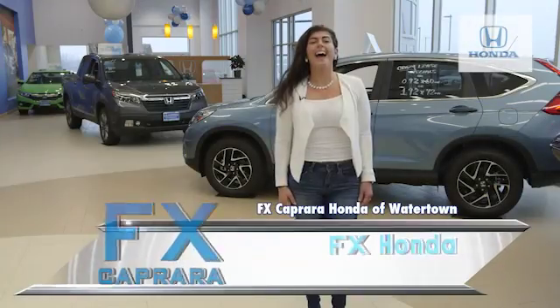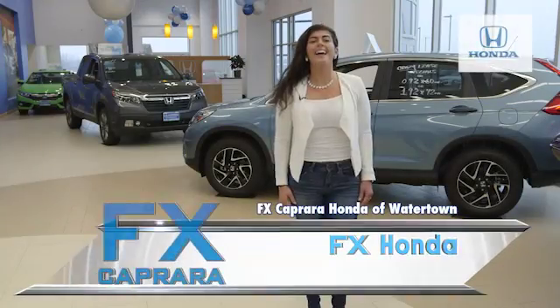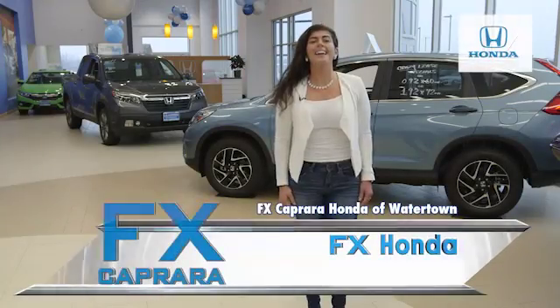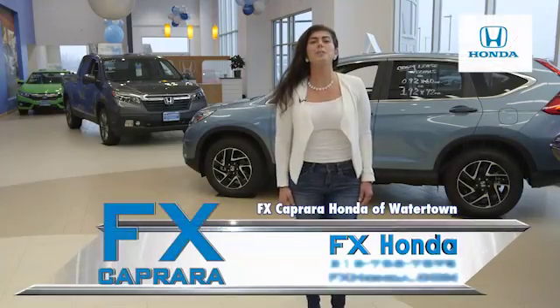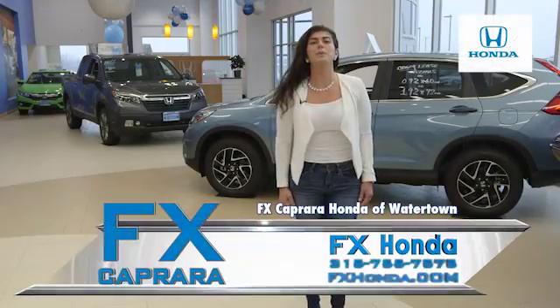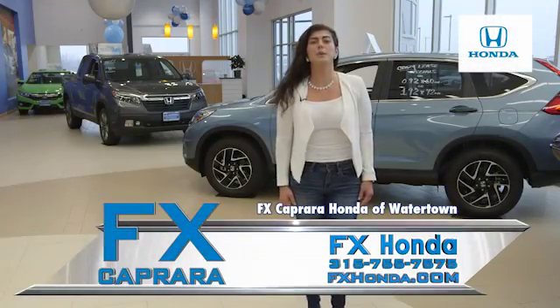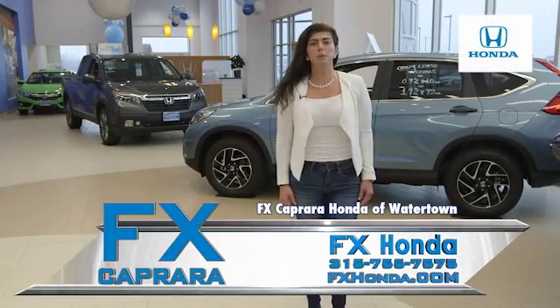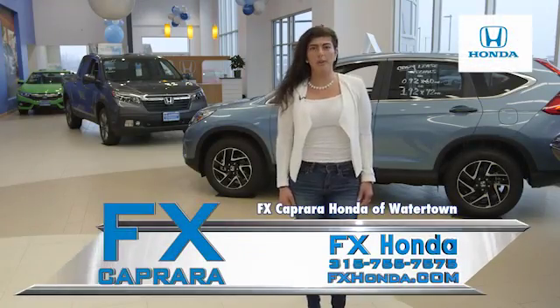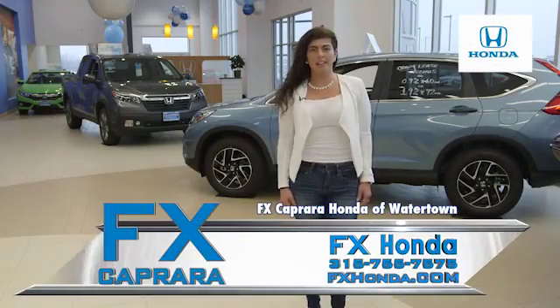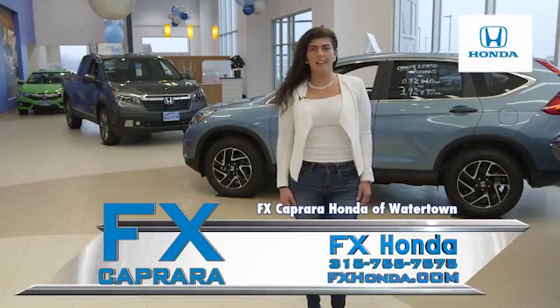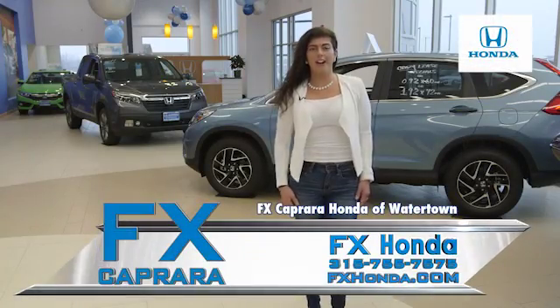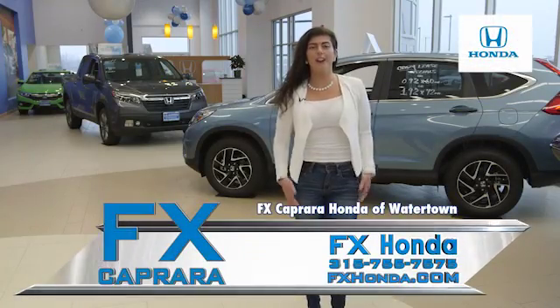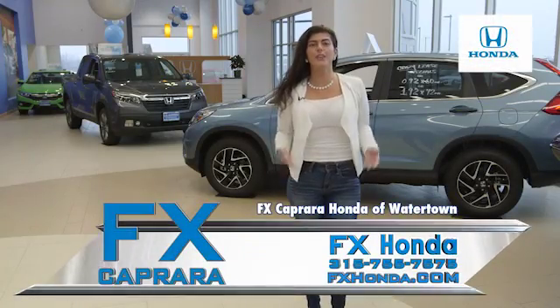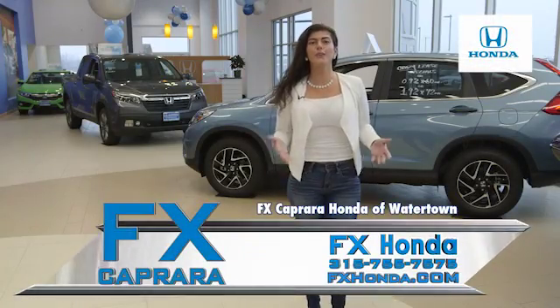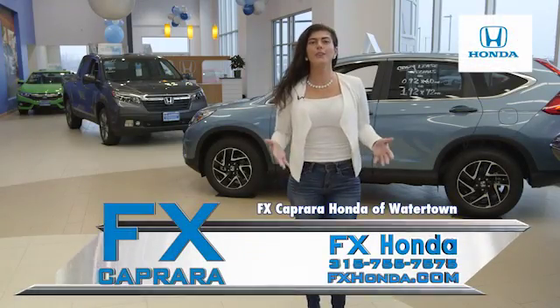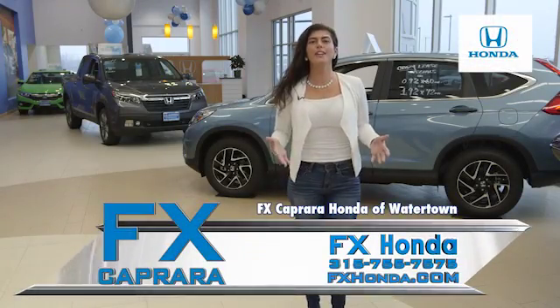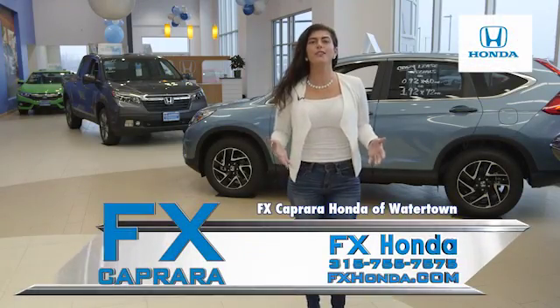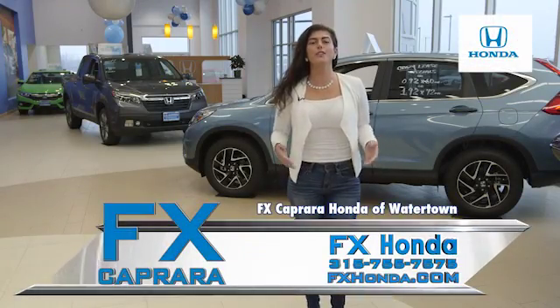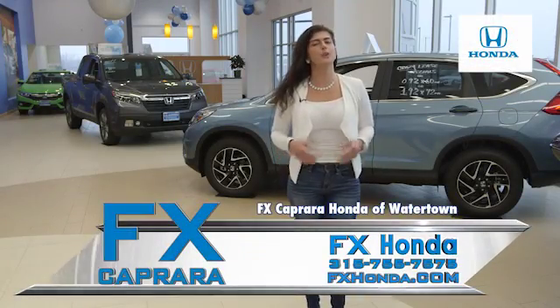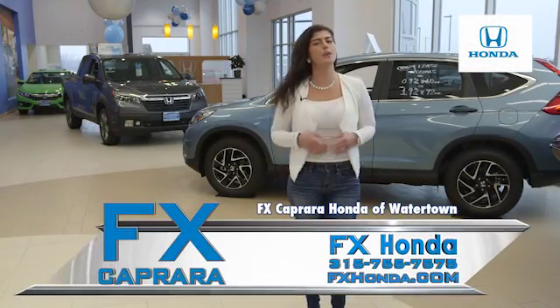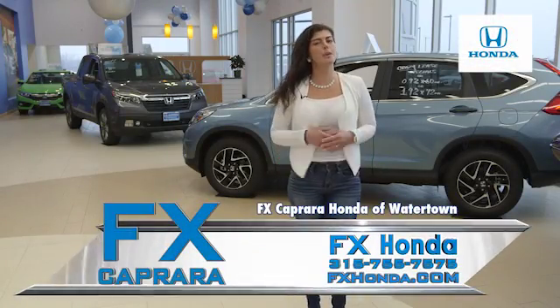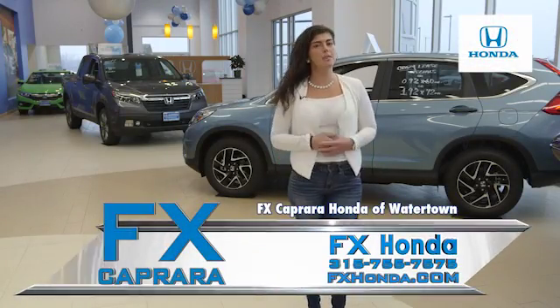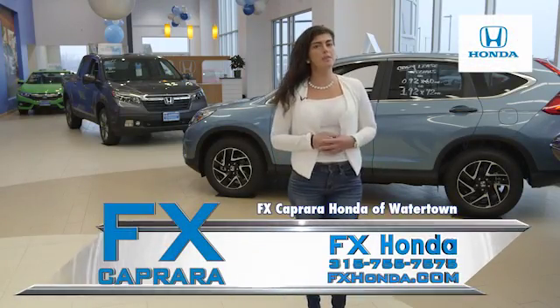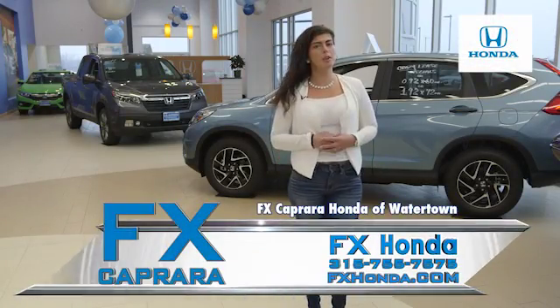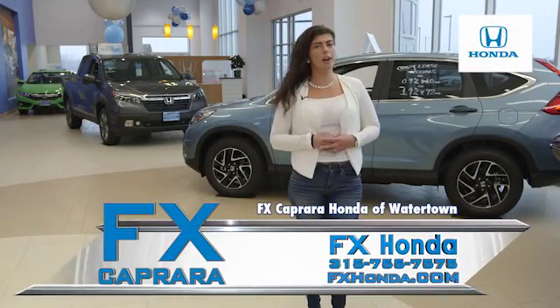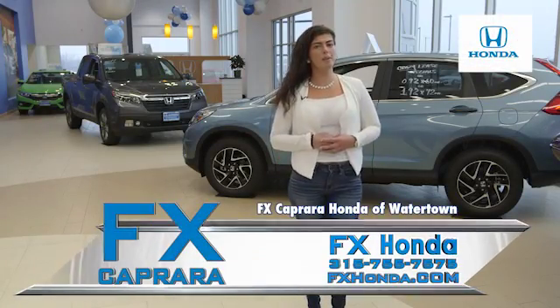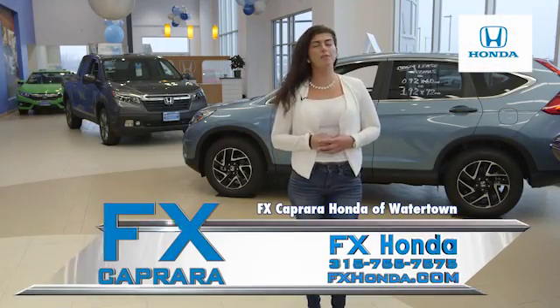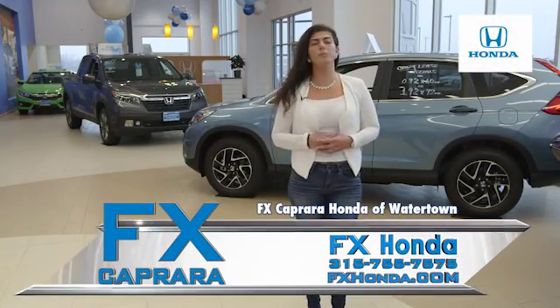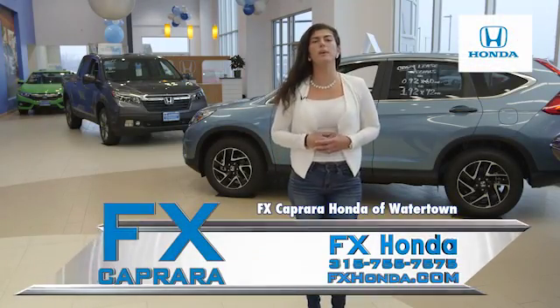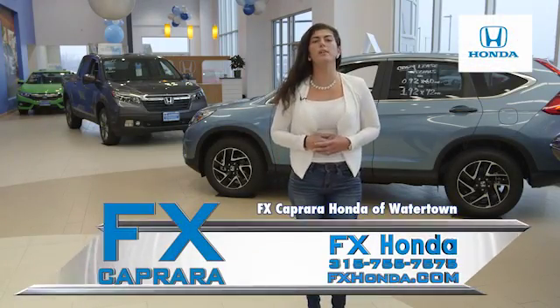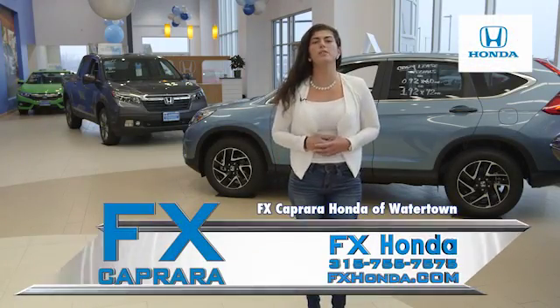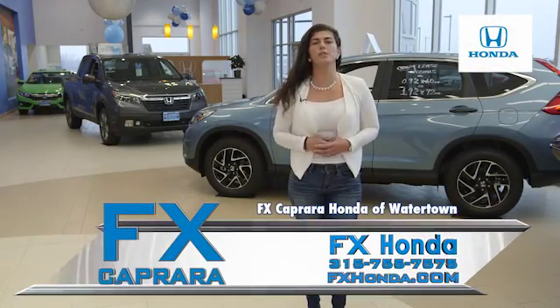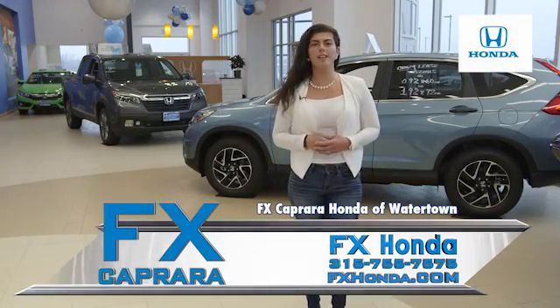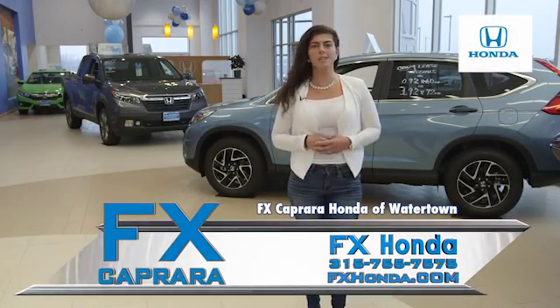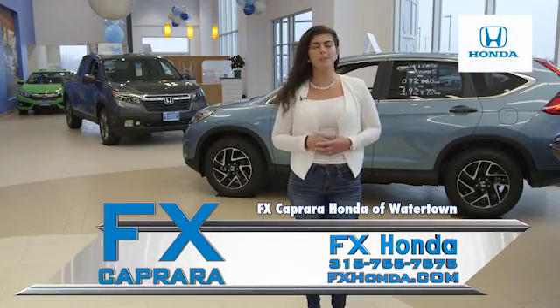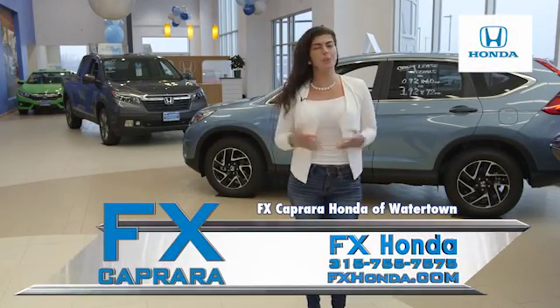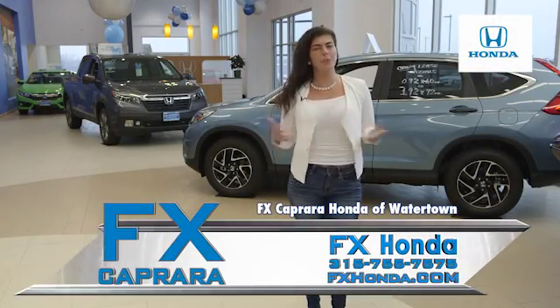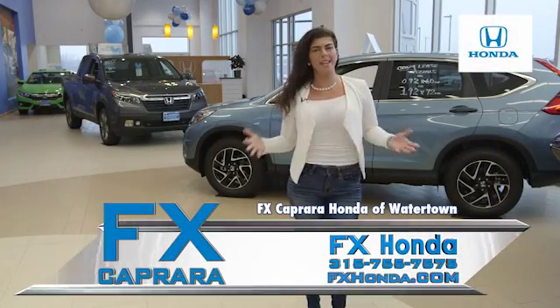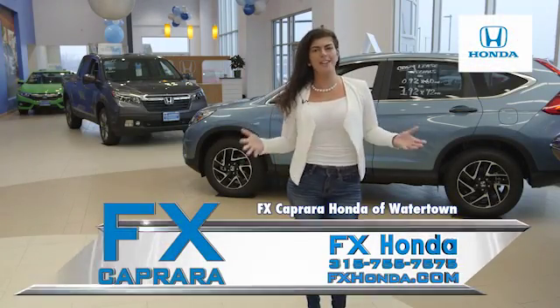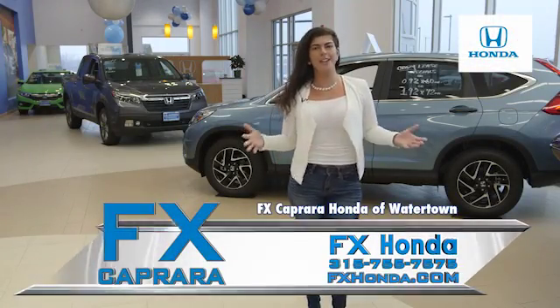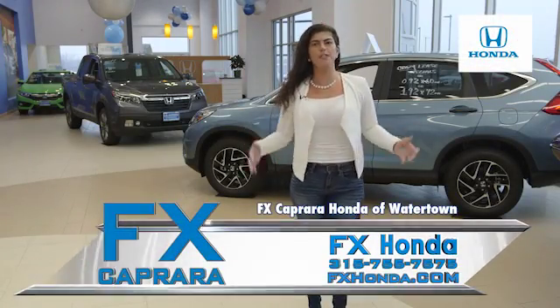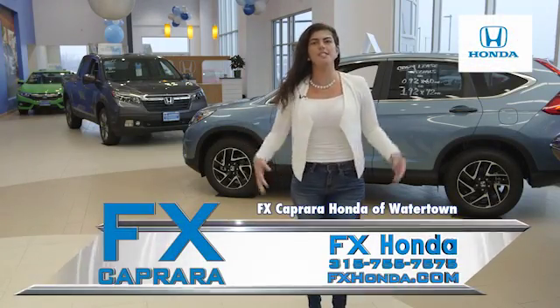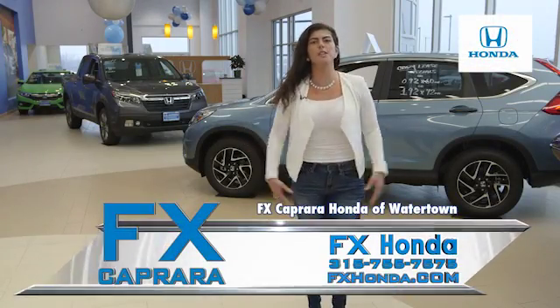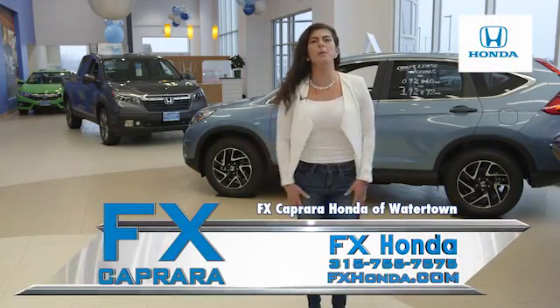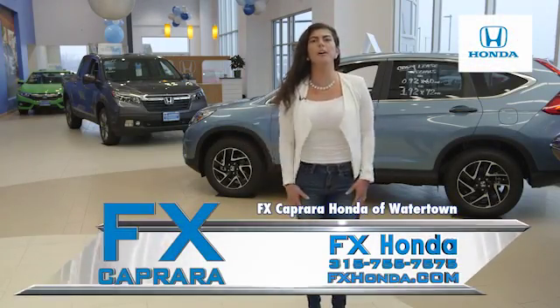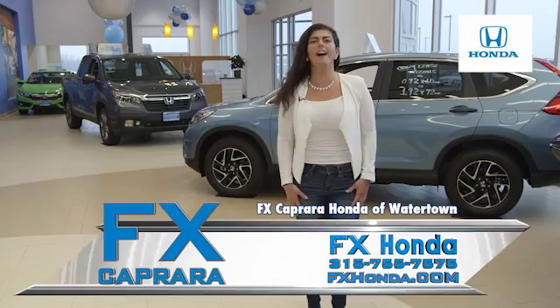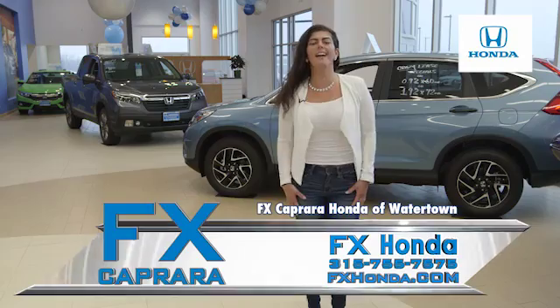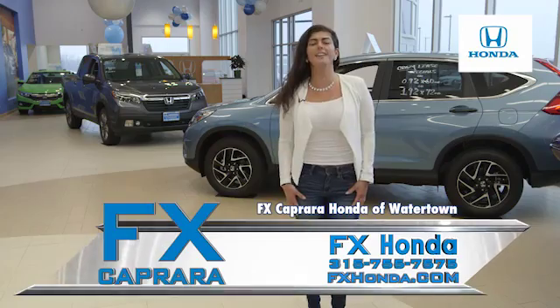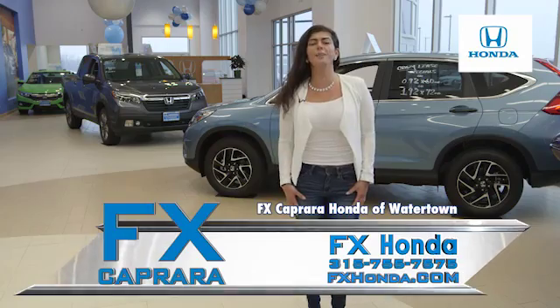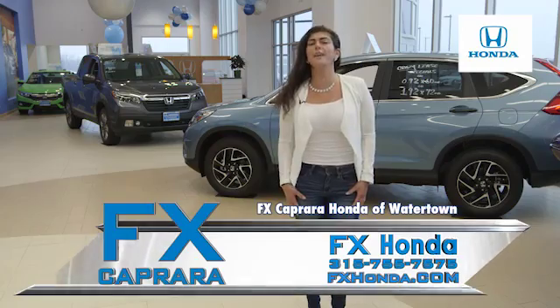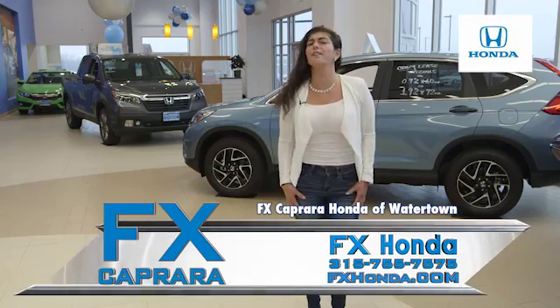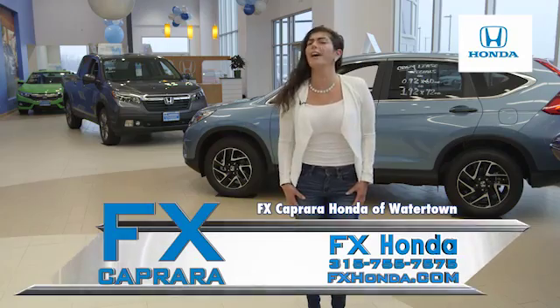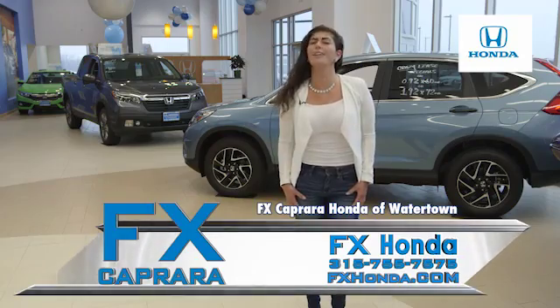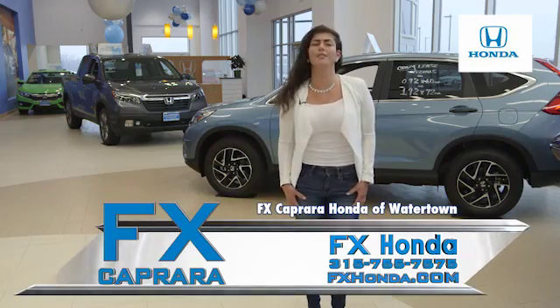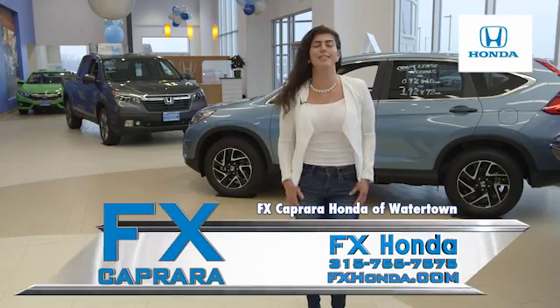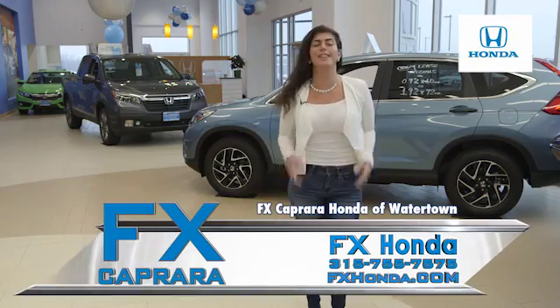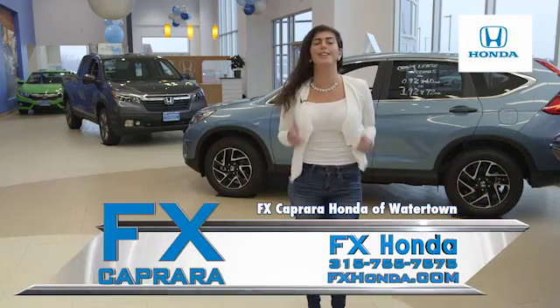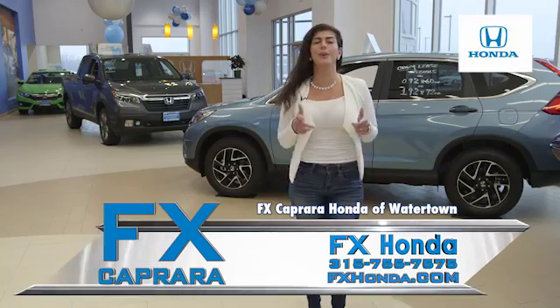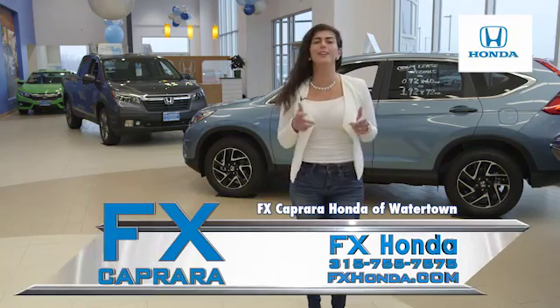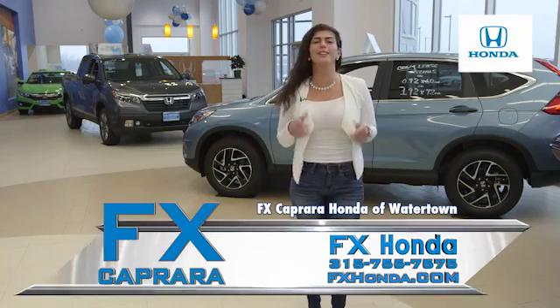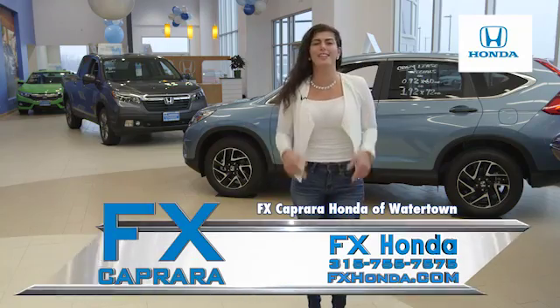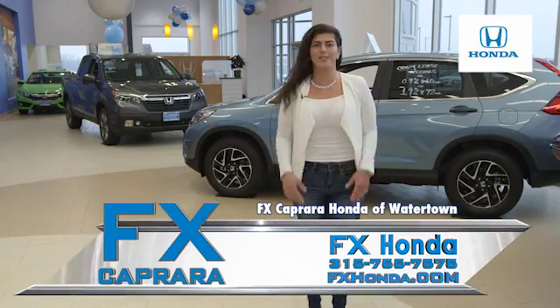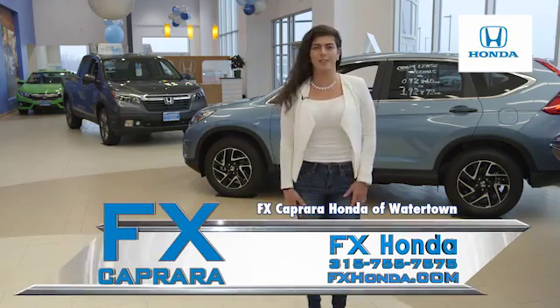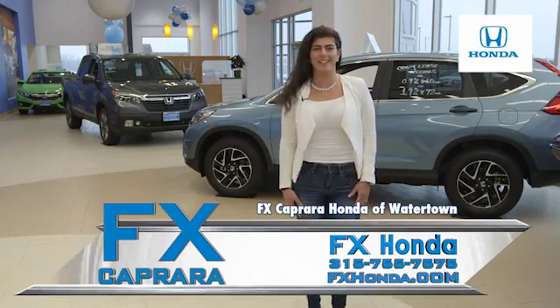Hi, I'm Brooke Caprera. Are you looking for the cream of the crop of pre-owned trucks? Well, right here at FX Caprera Honda, we have everything you're looking for.